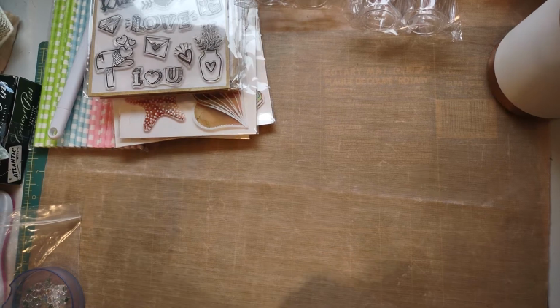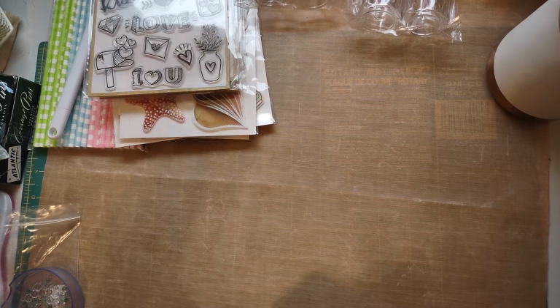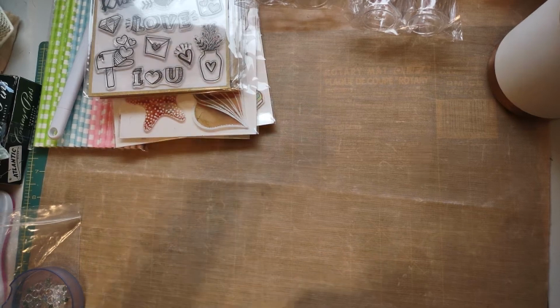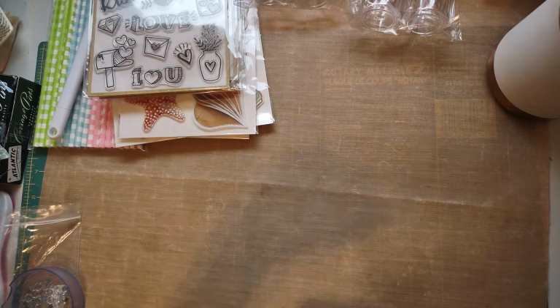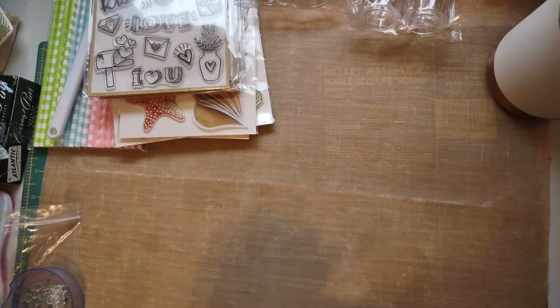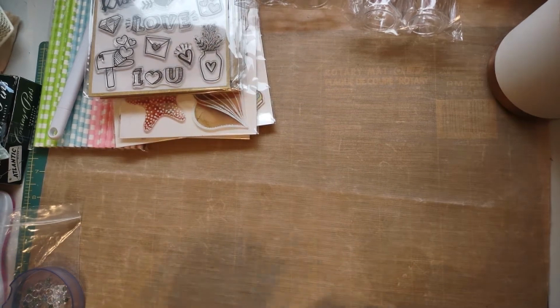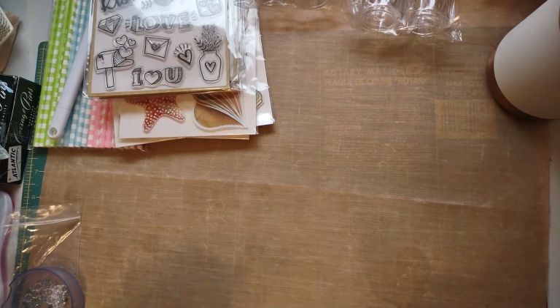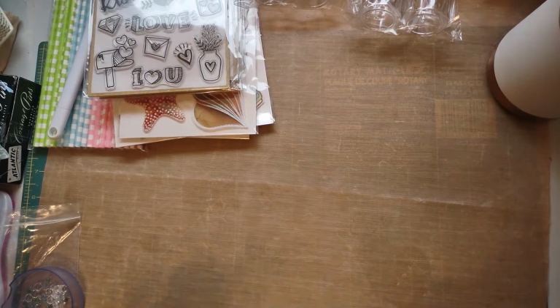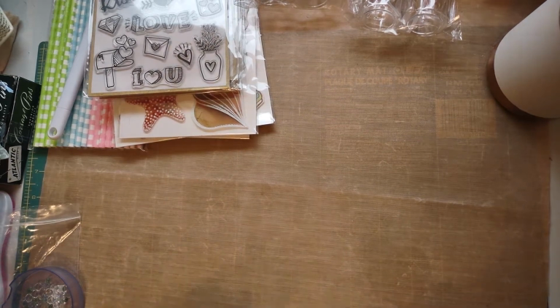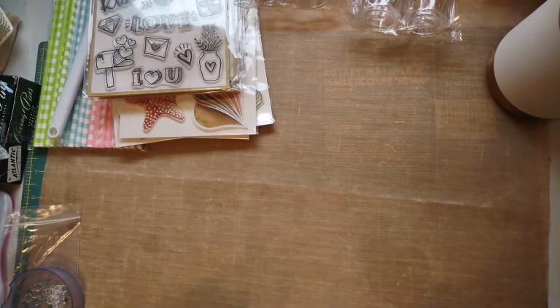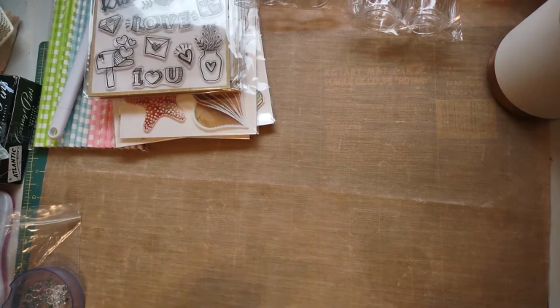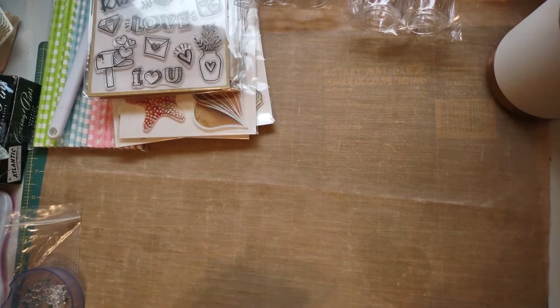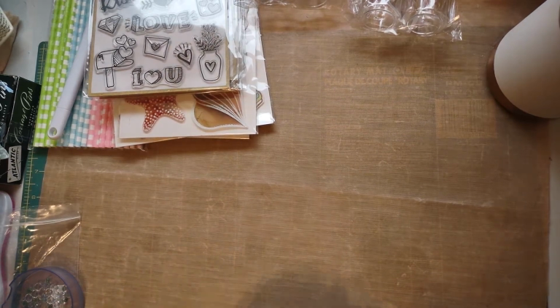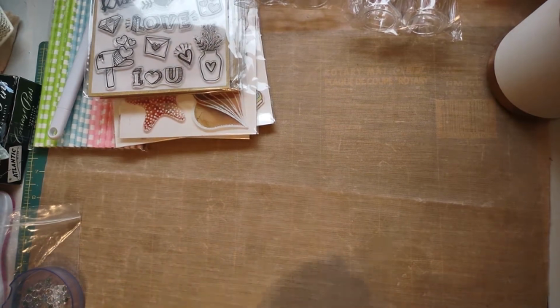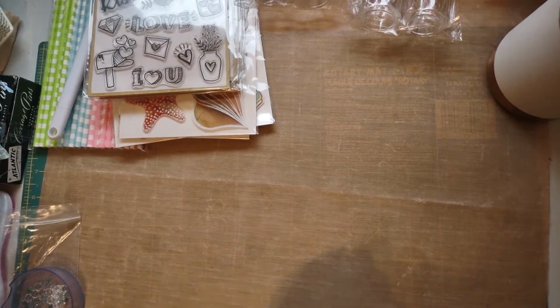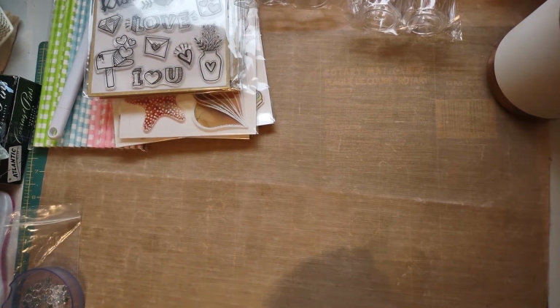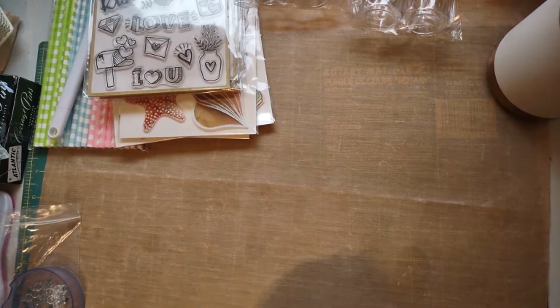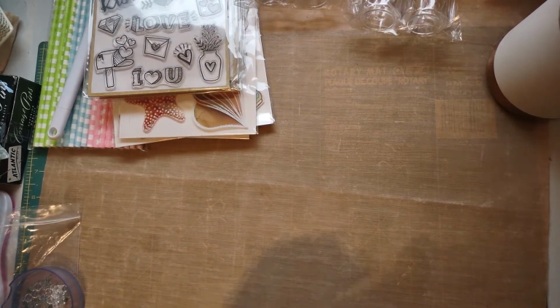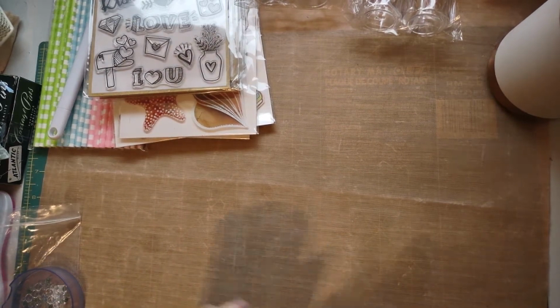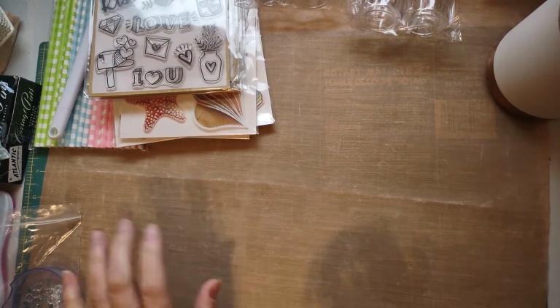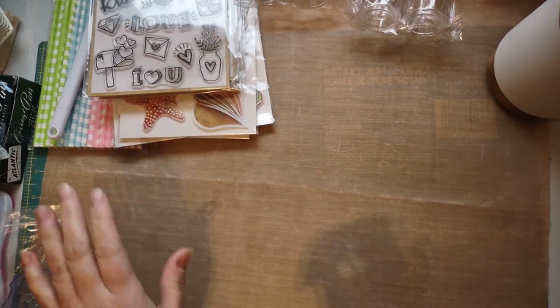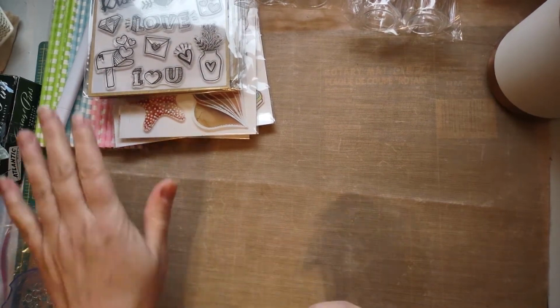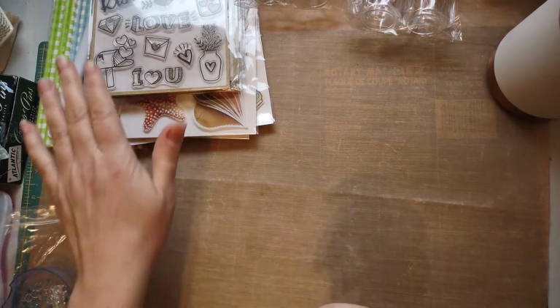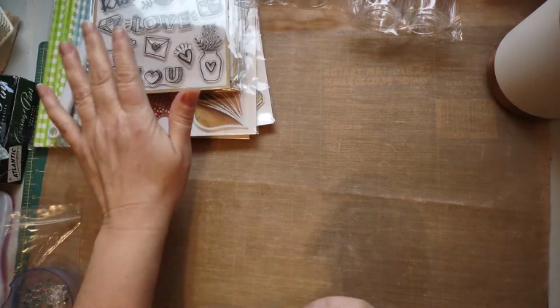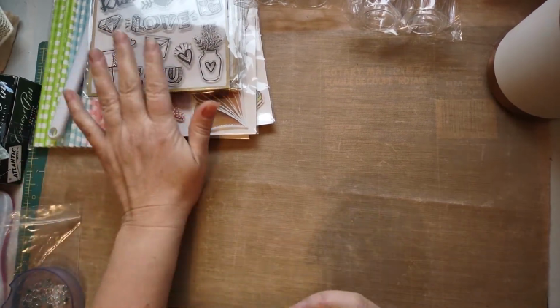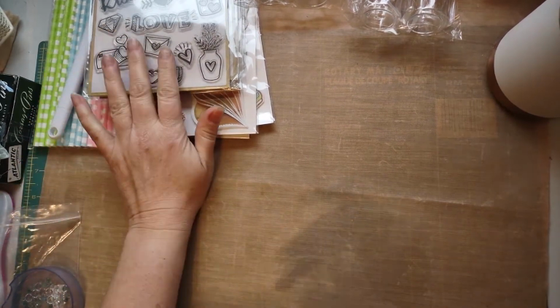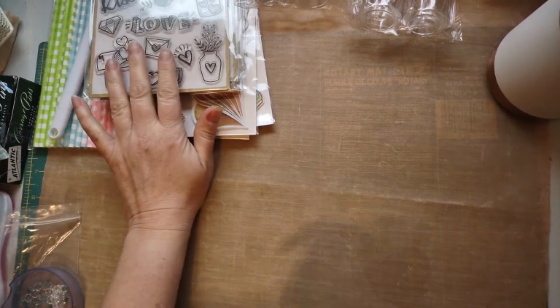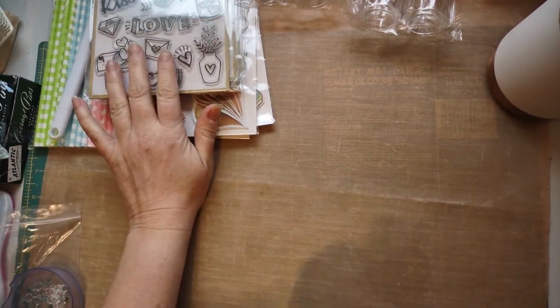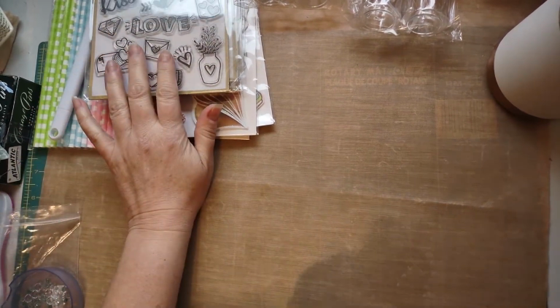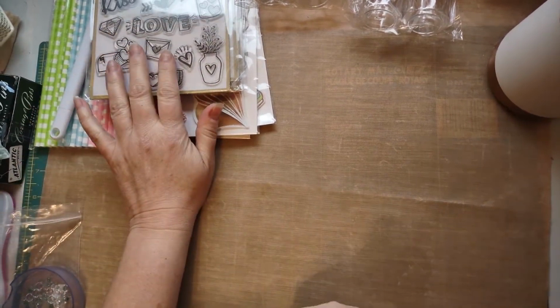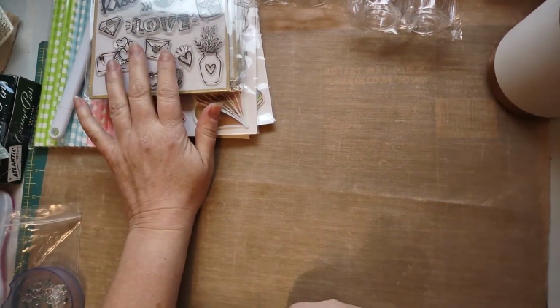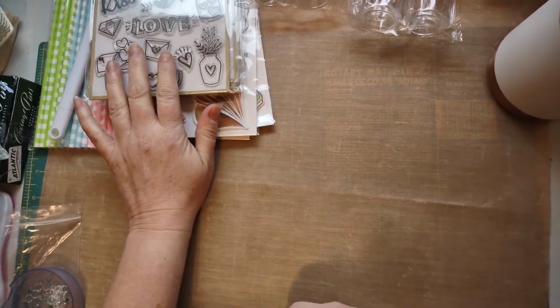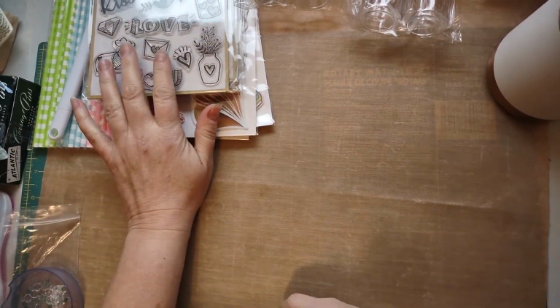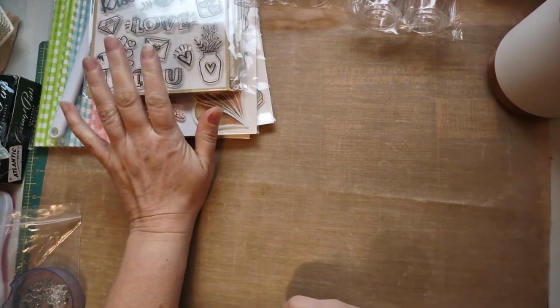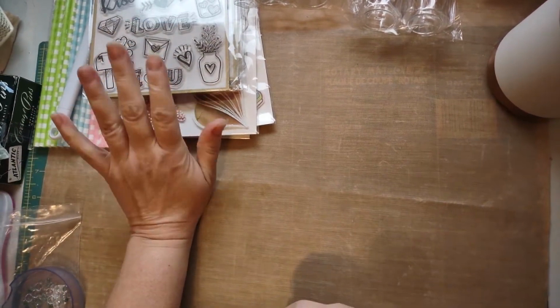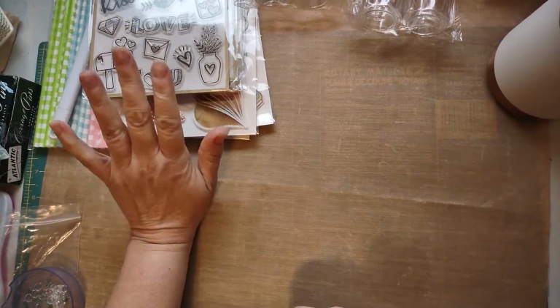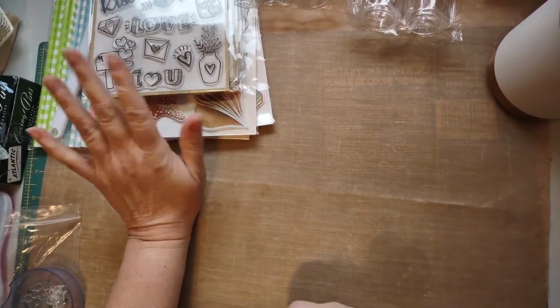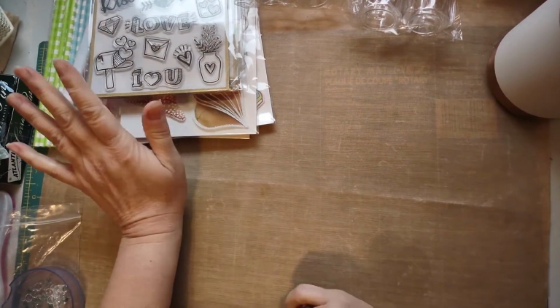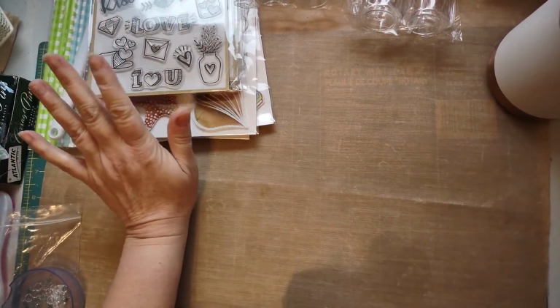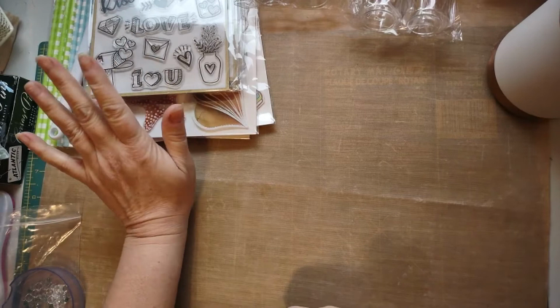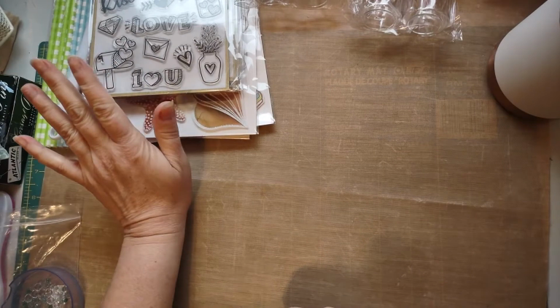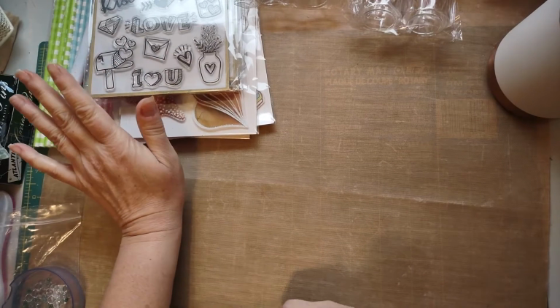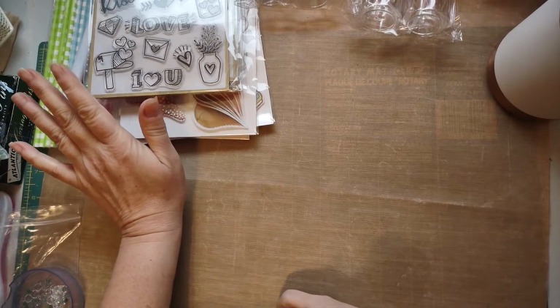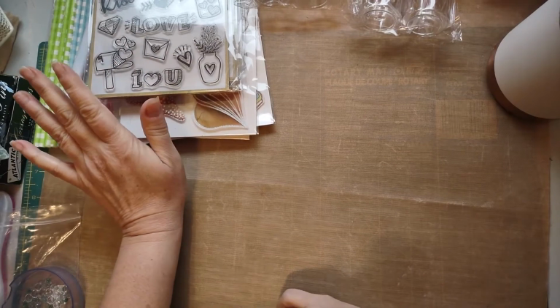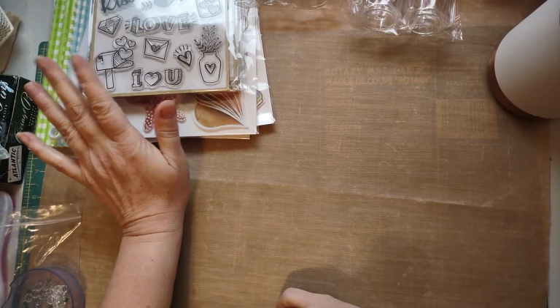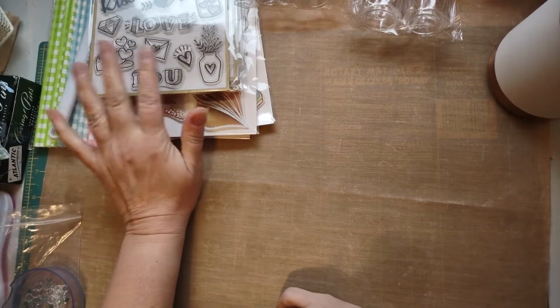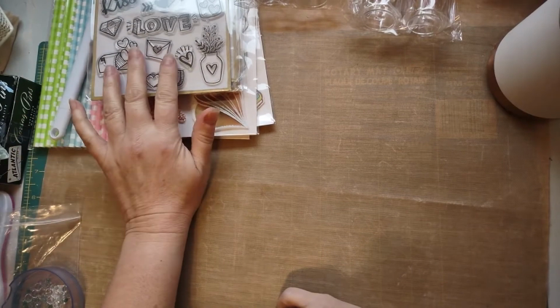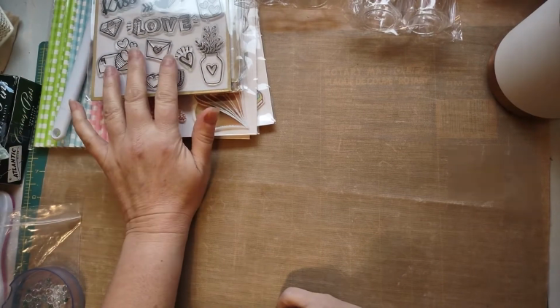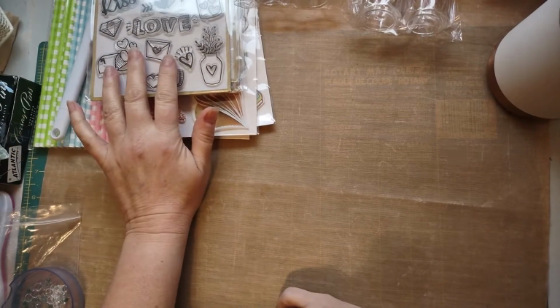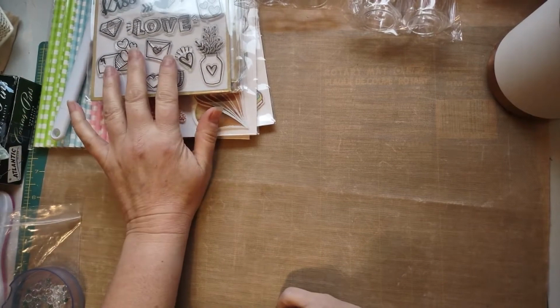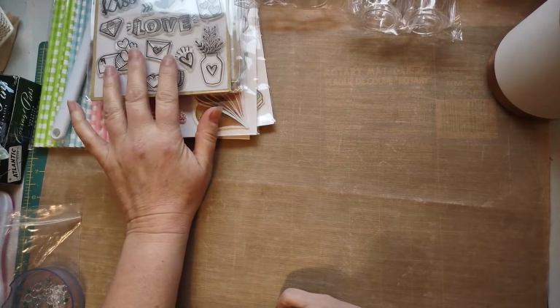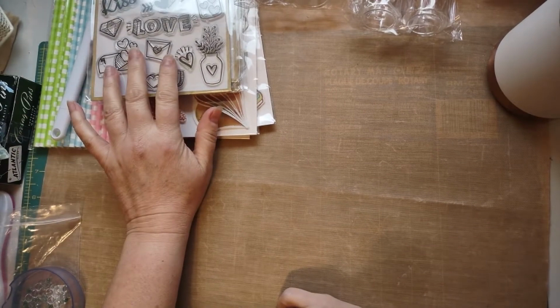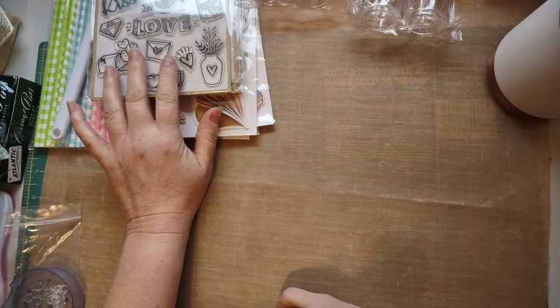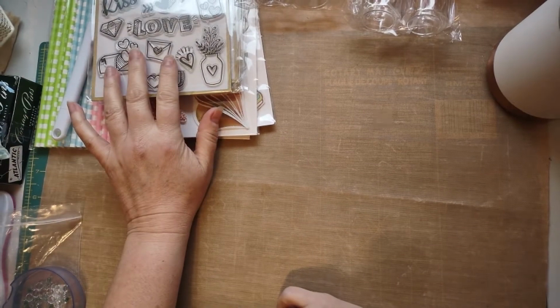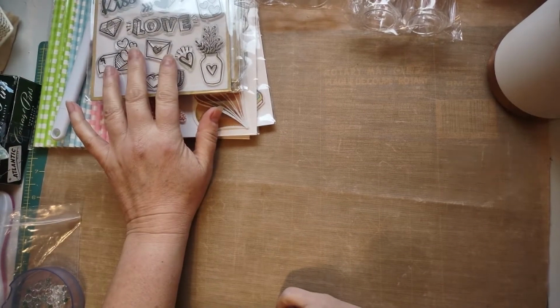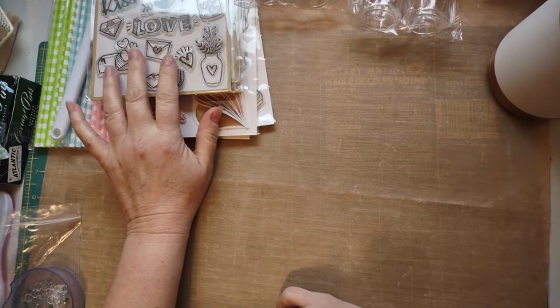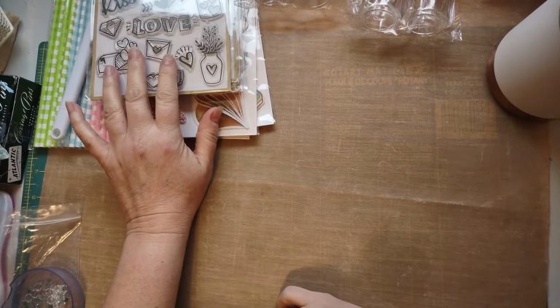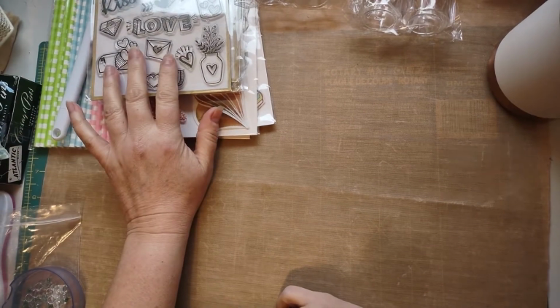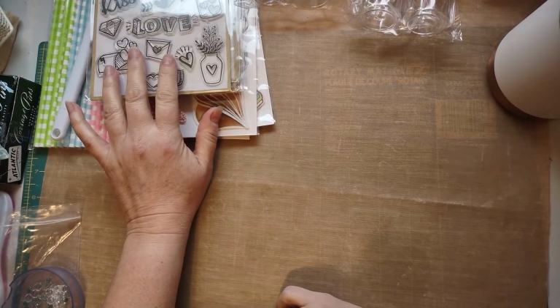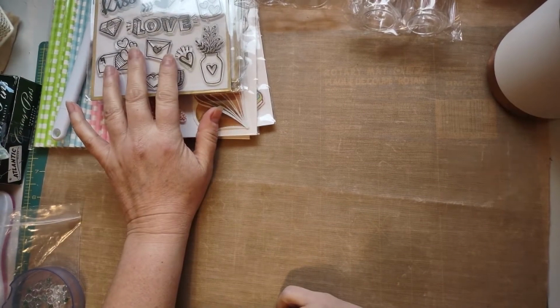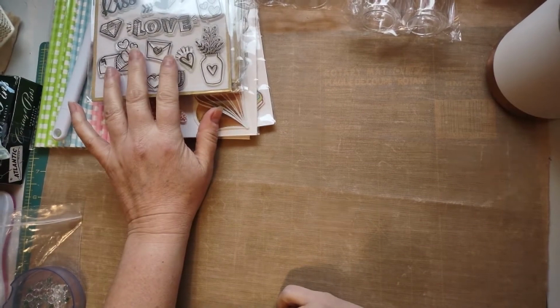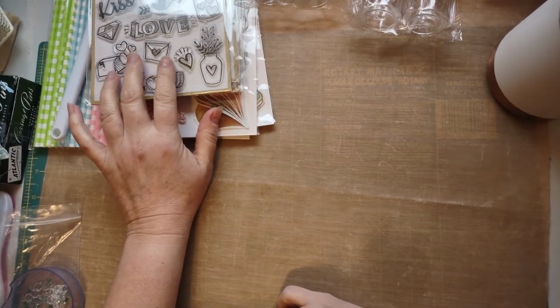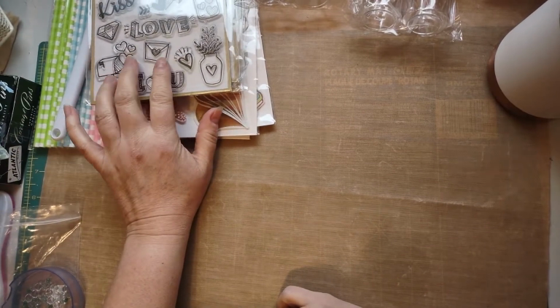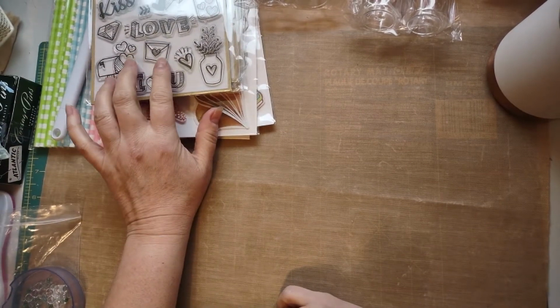Hi everyone, welcome back to my channel. I wanted to share with you a little Dollar Tree haul that I did the other day.